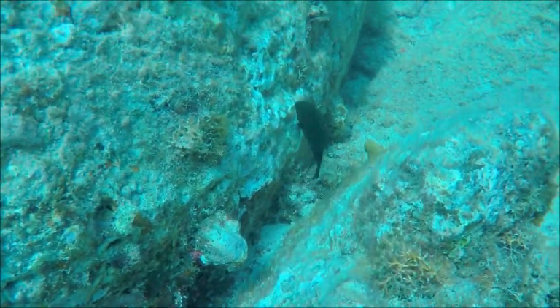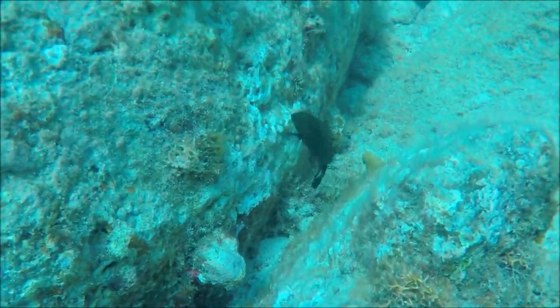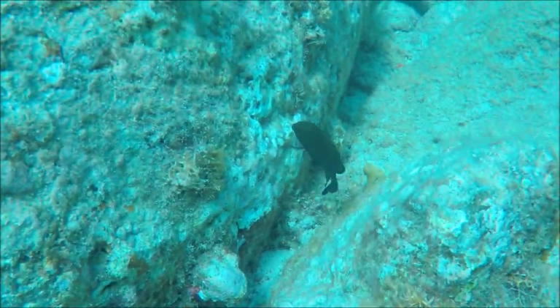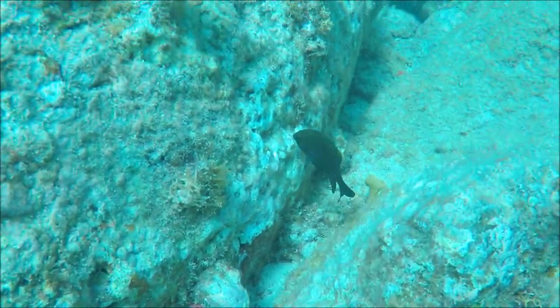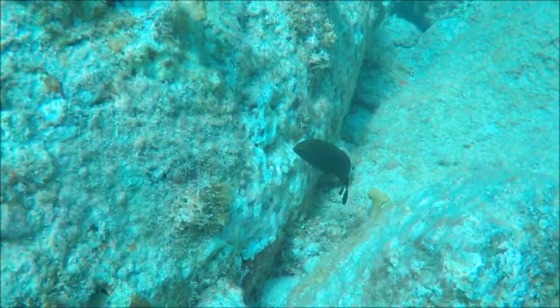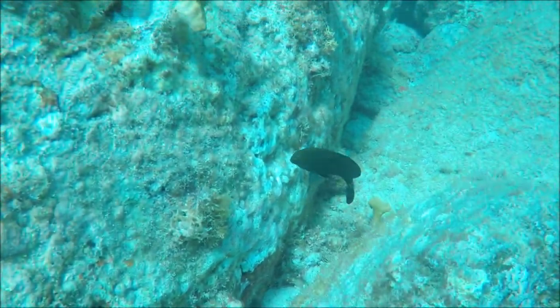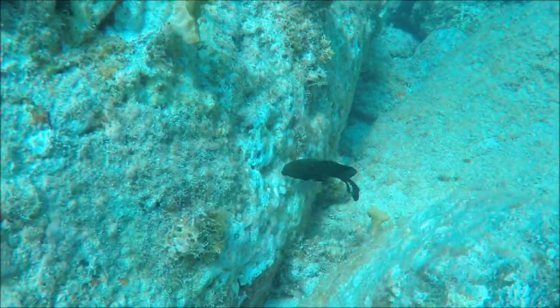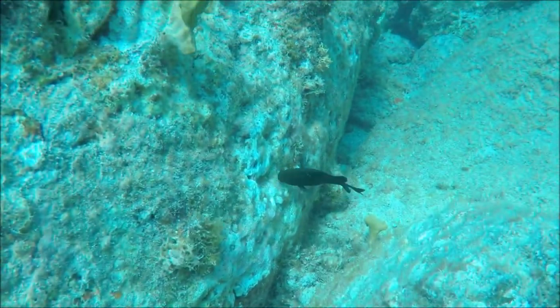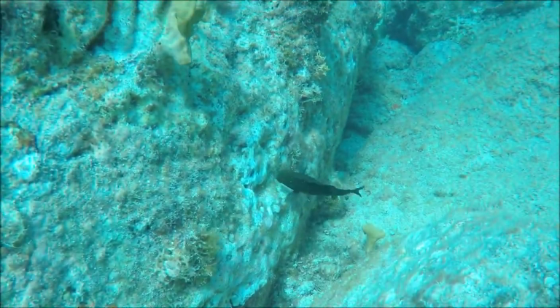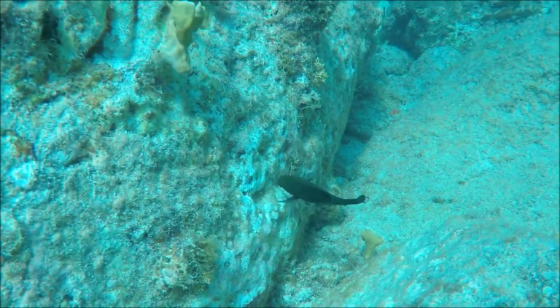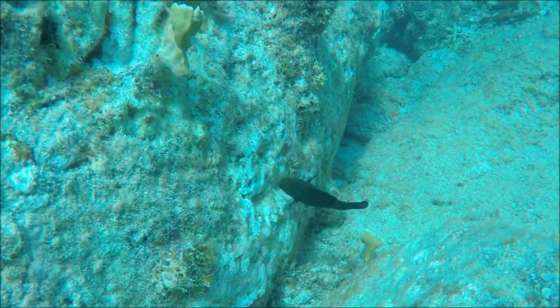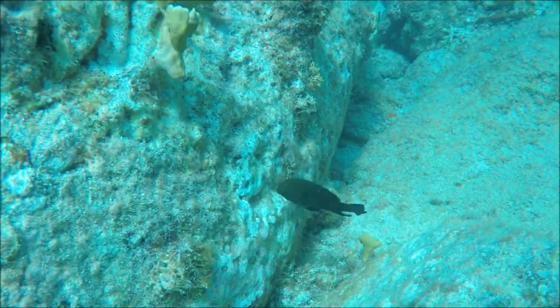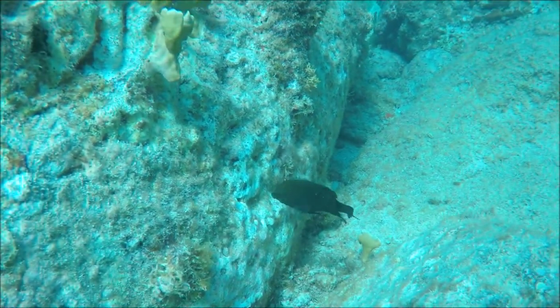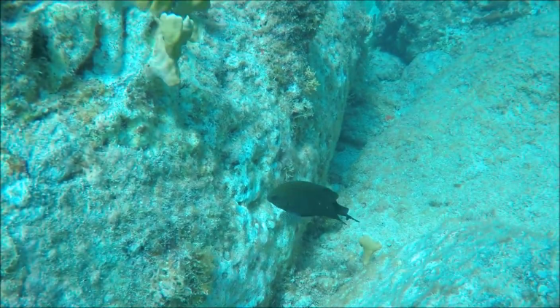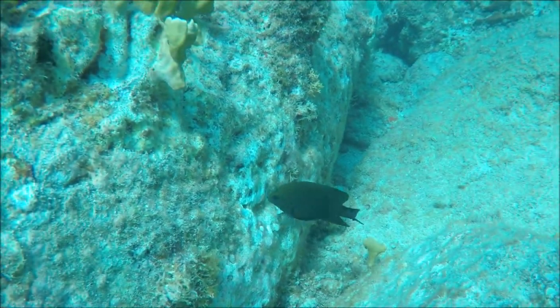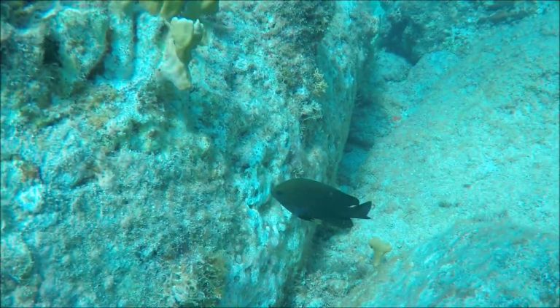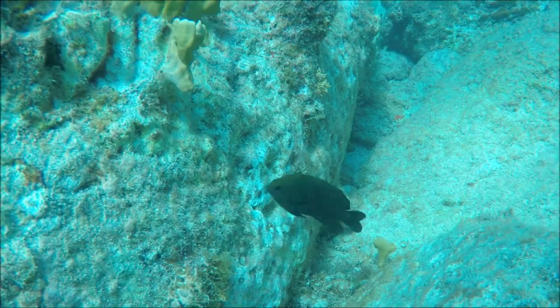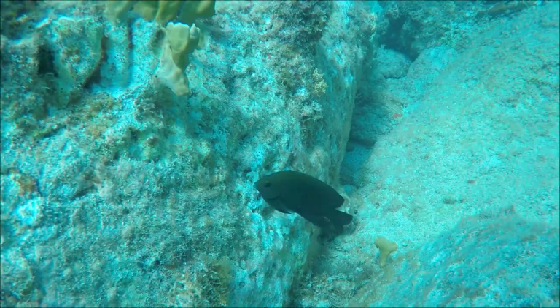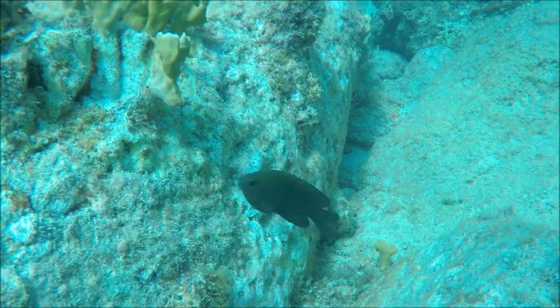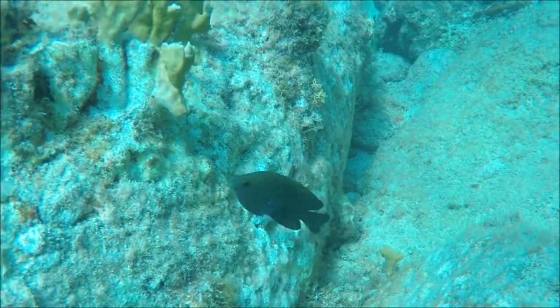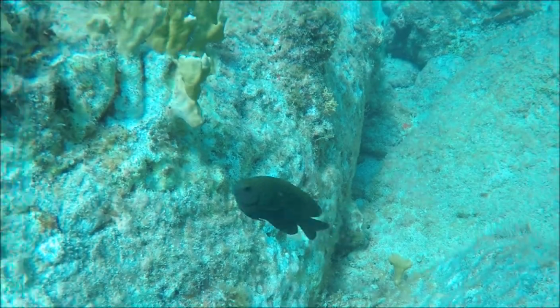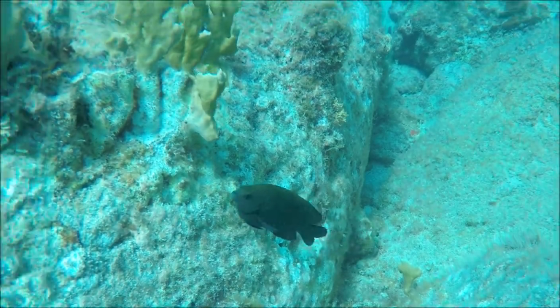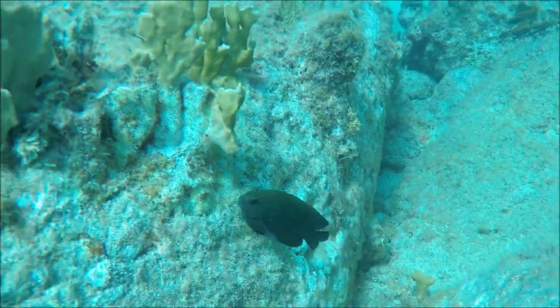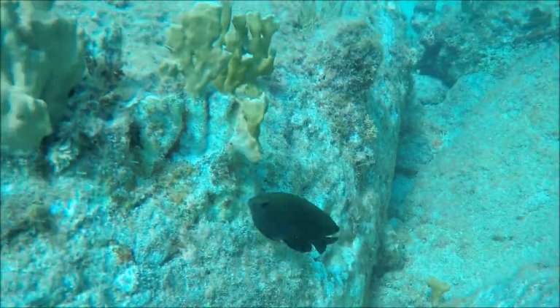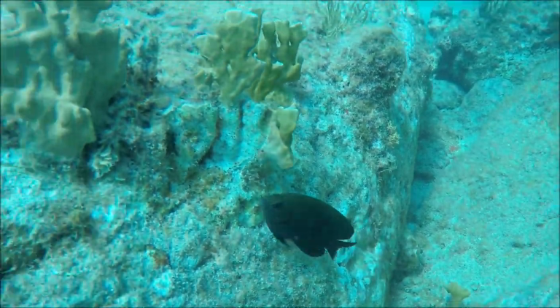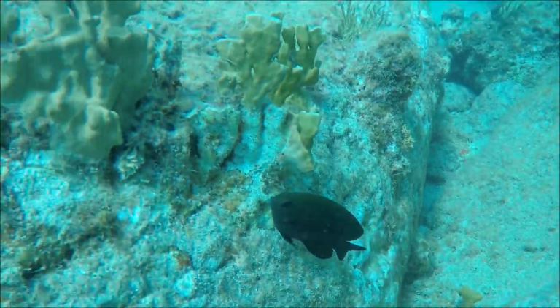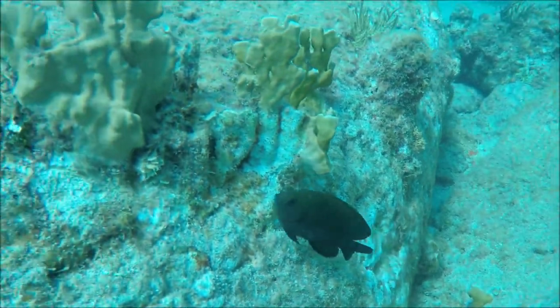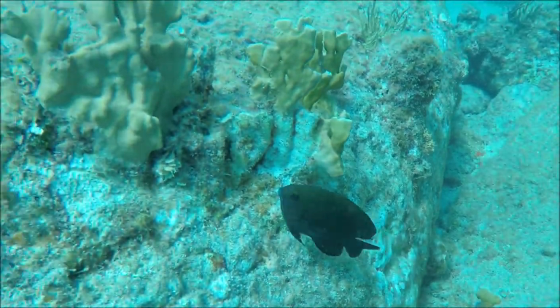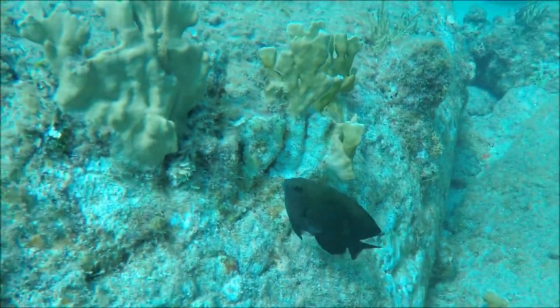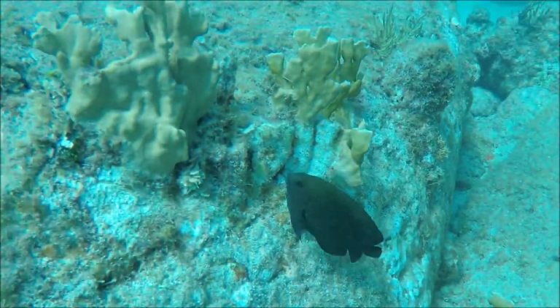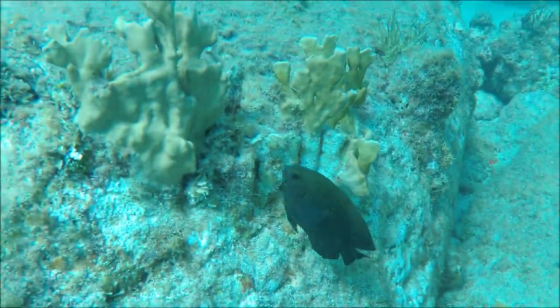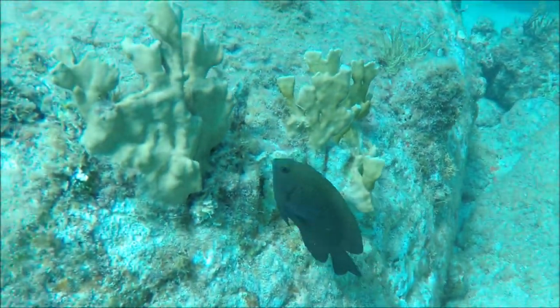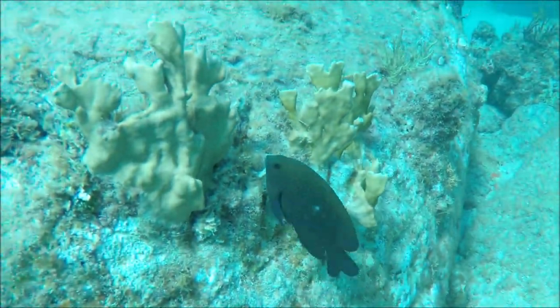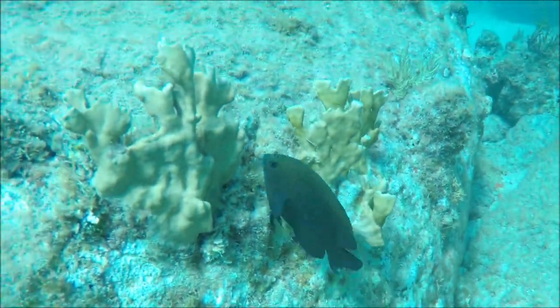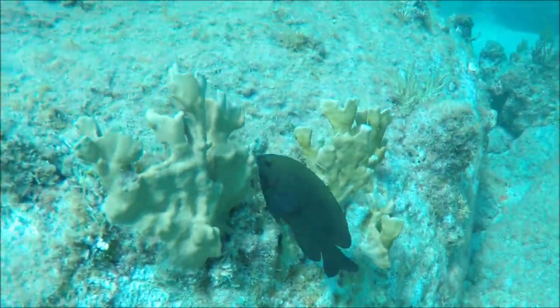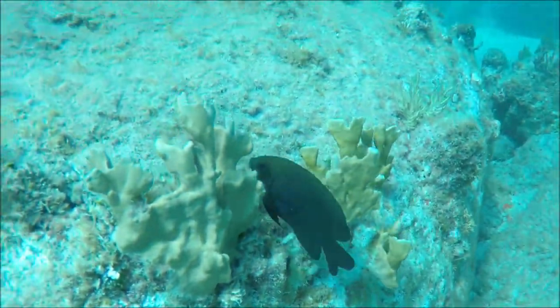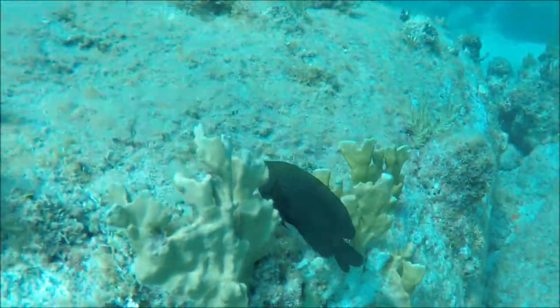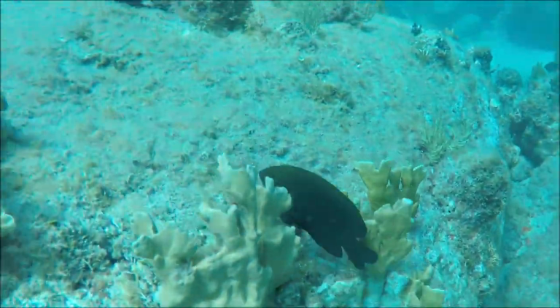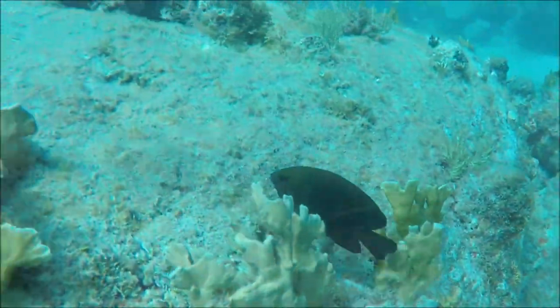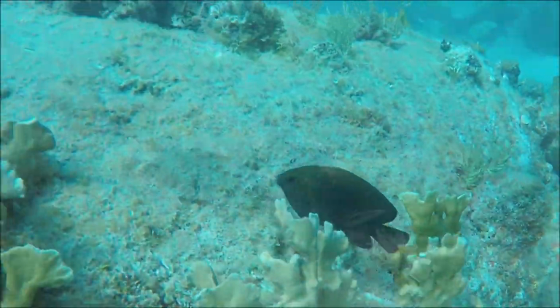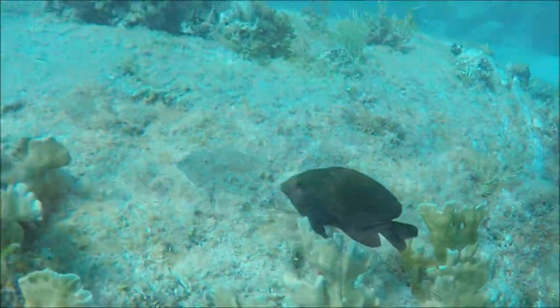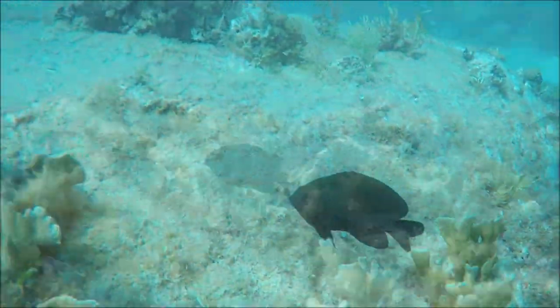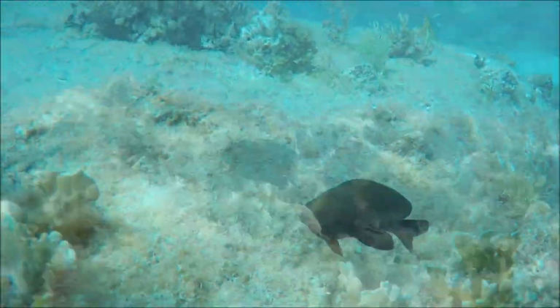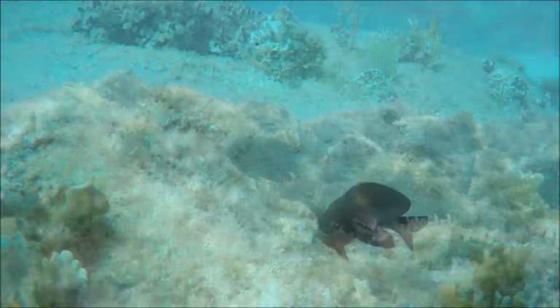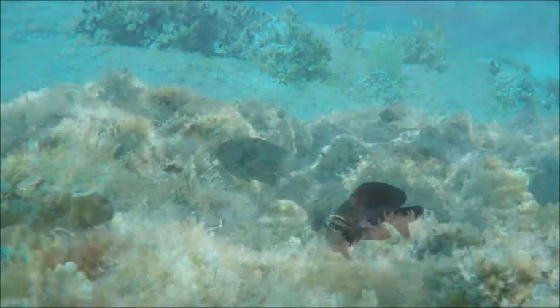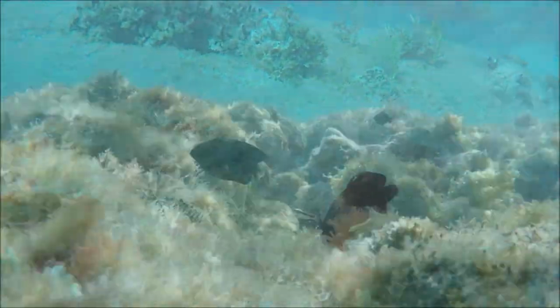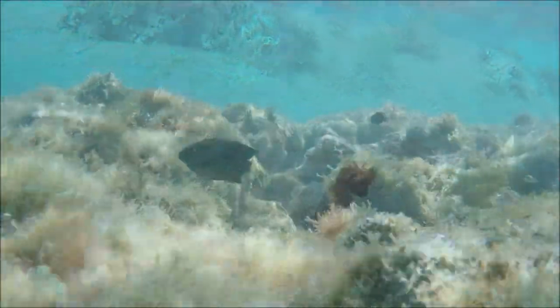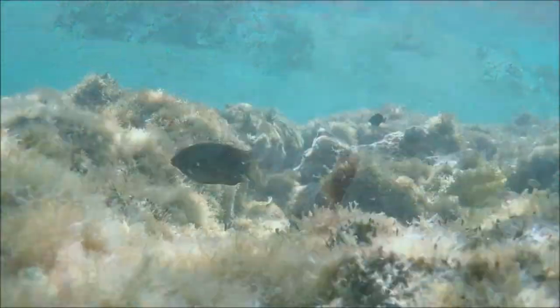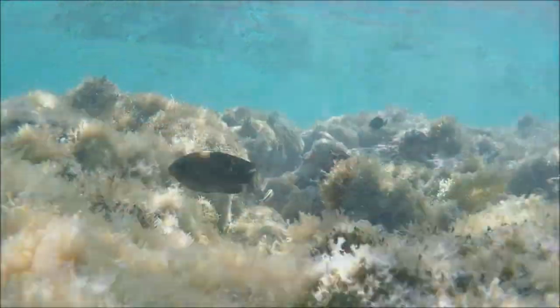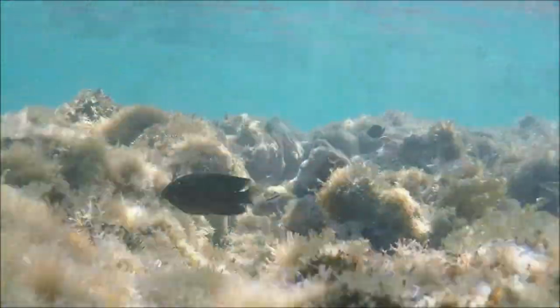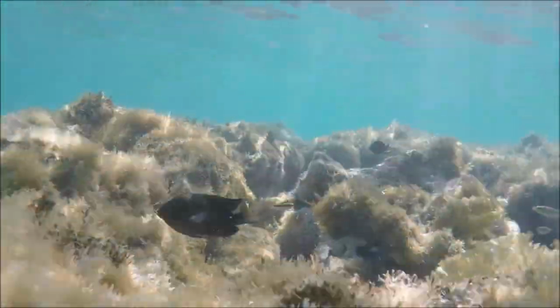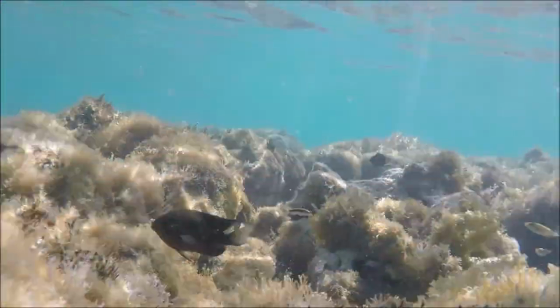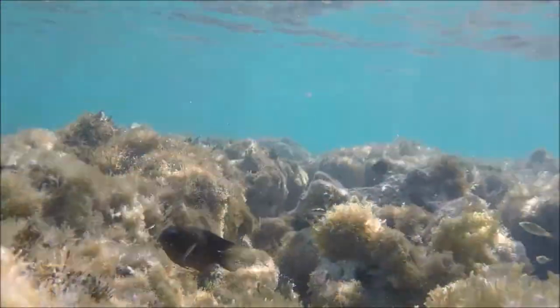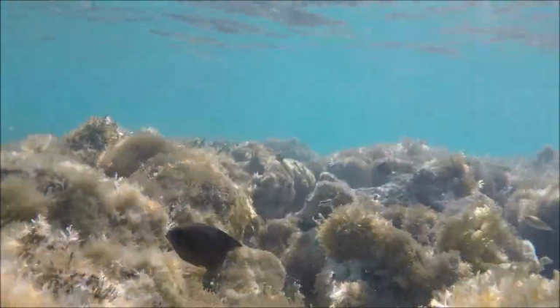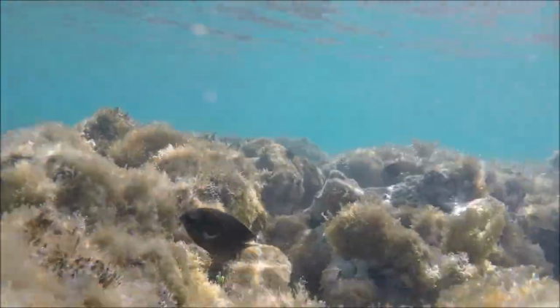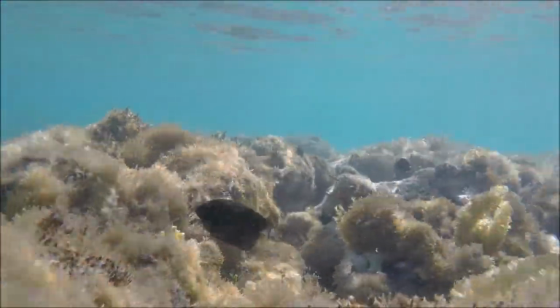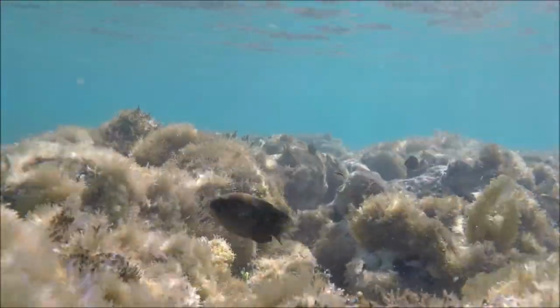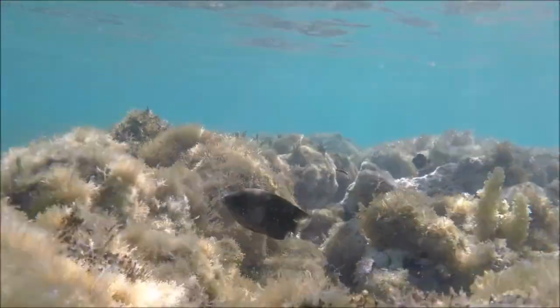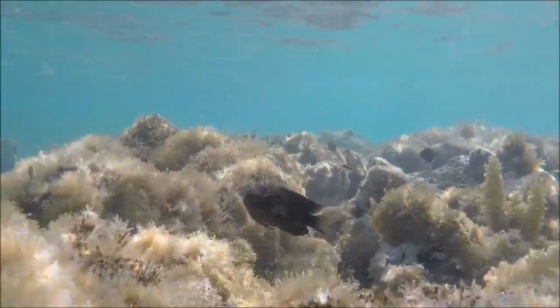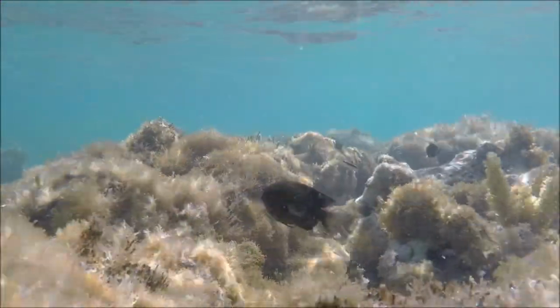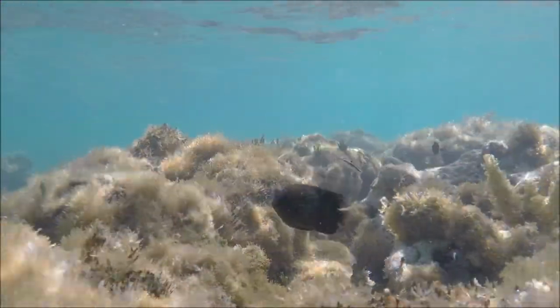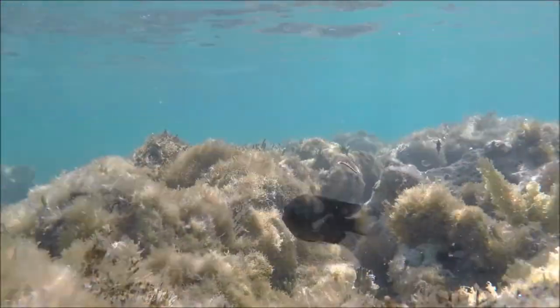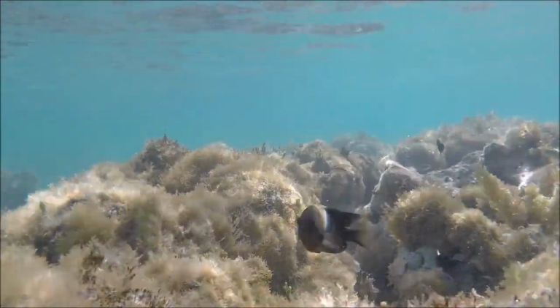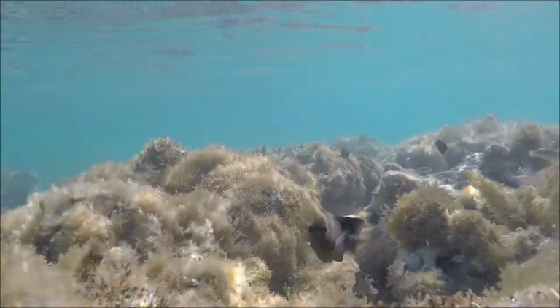Often damselfish are quite territorial and defend particular territories, especially during the breeding season.